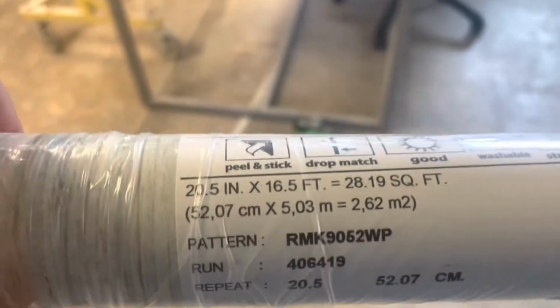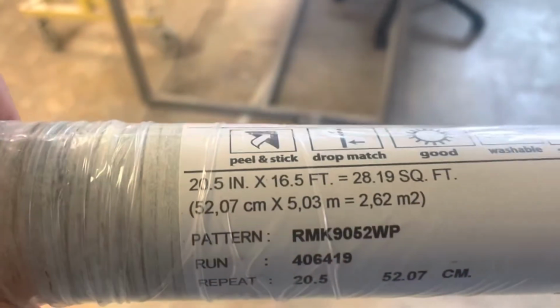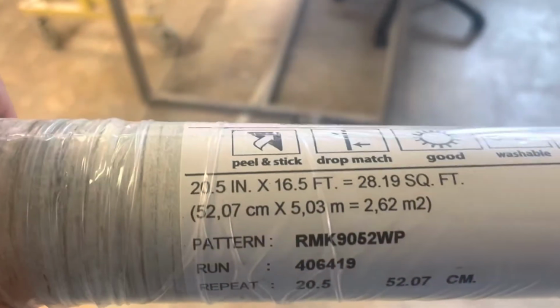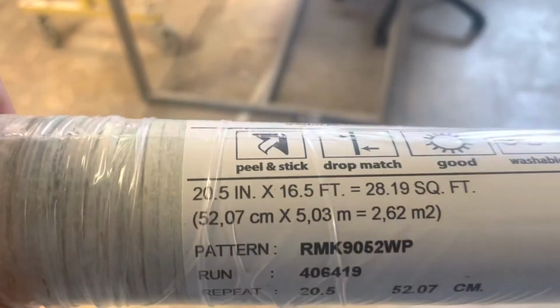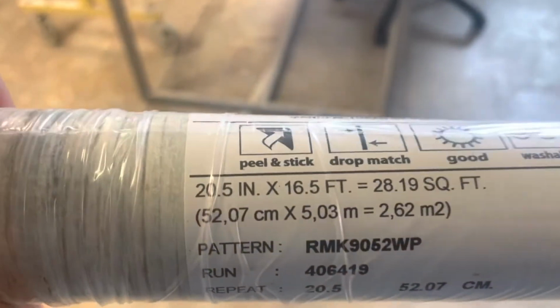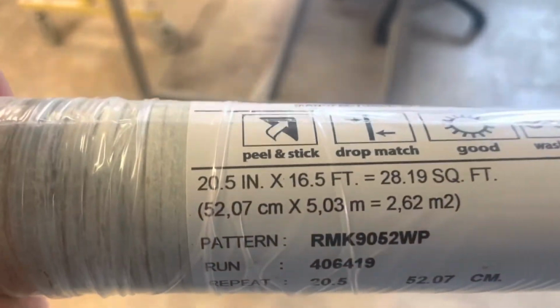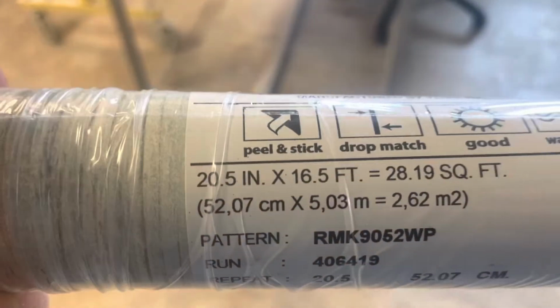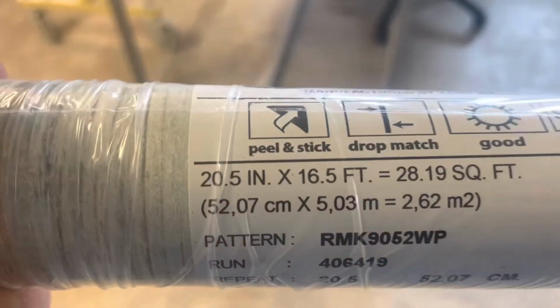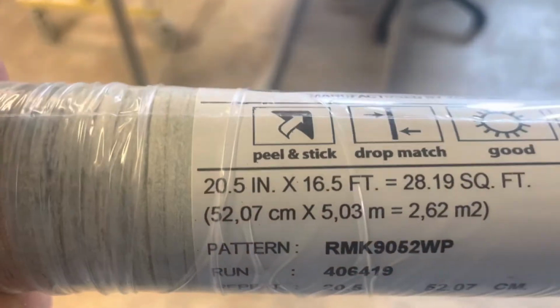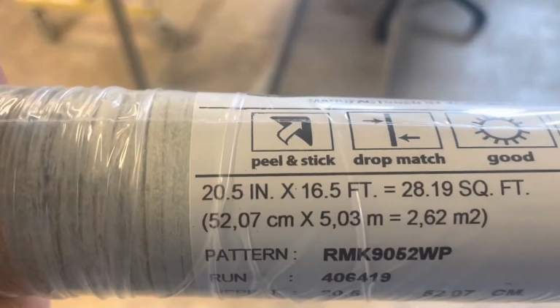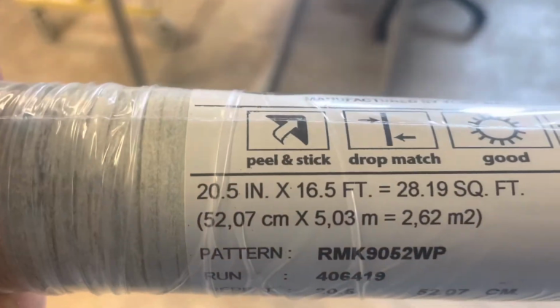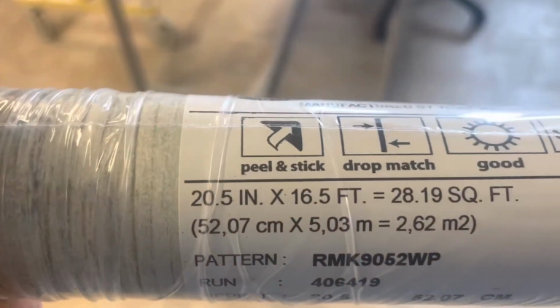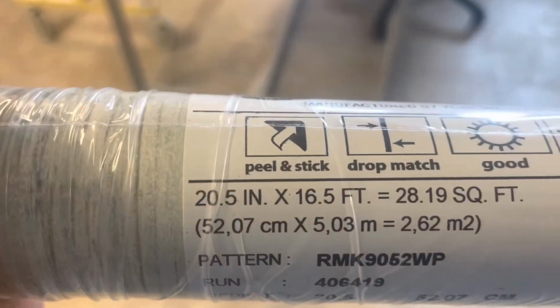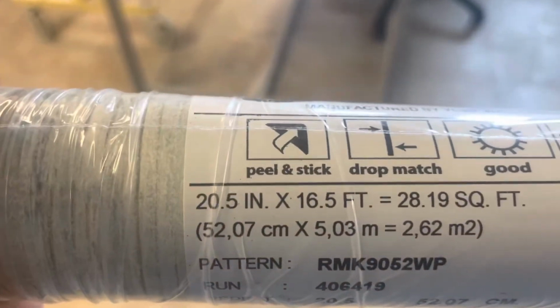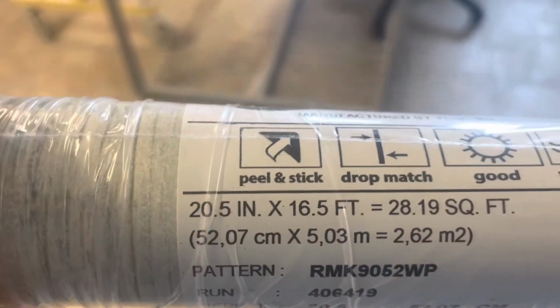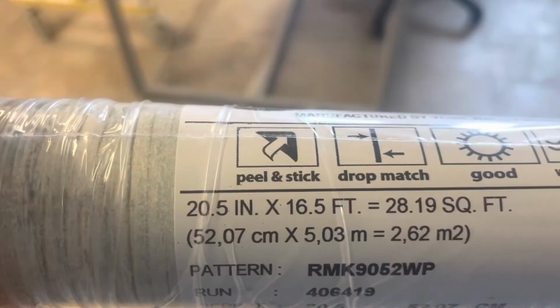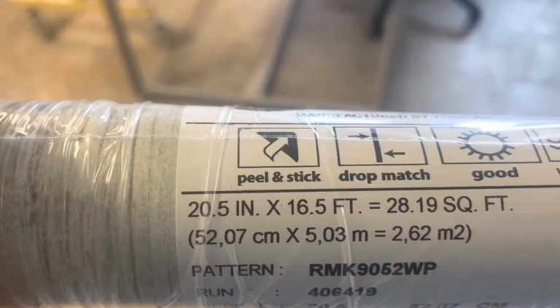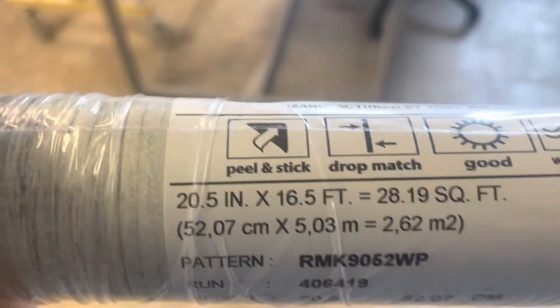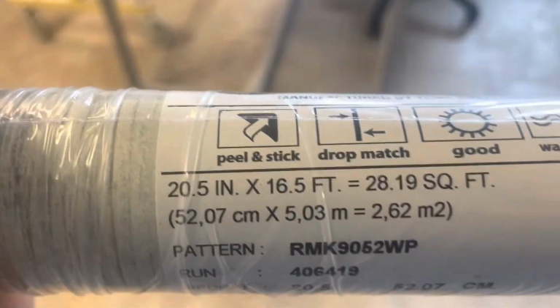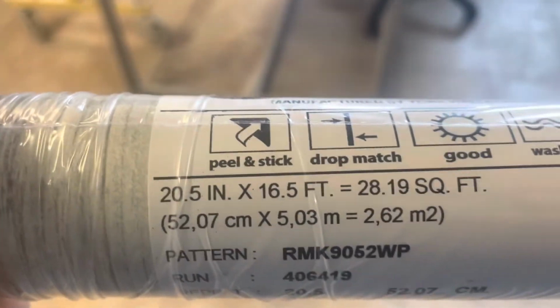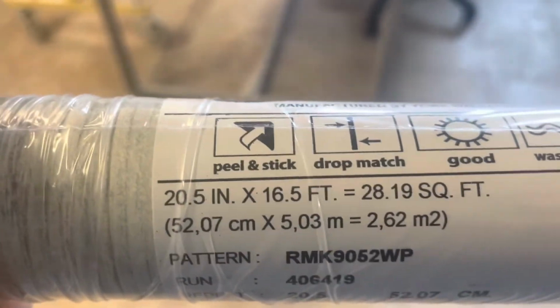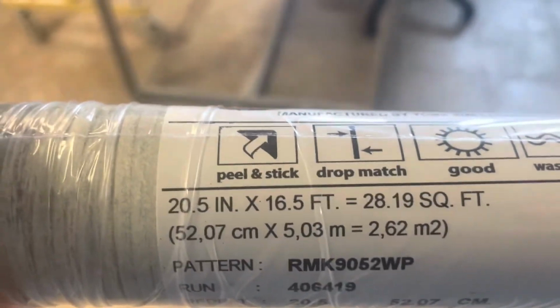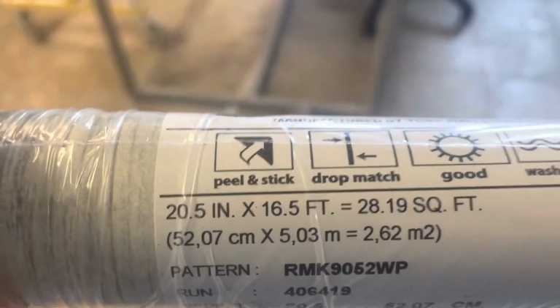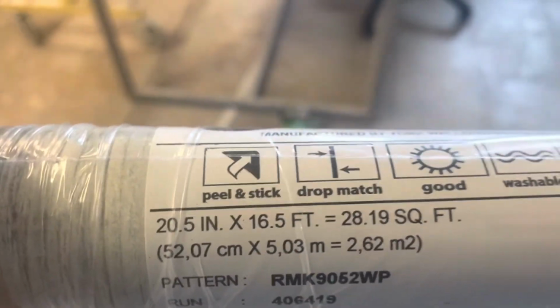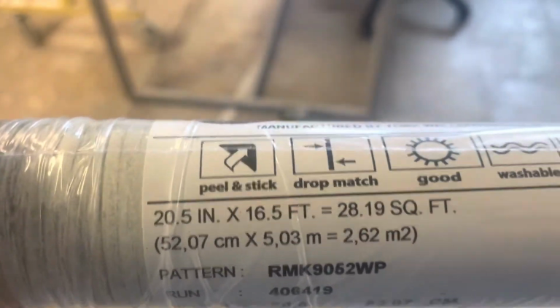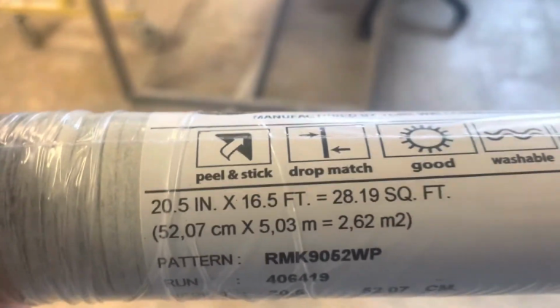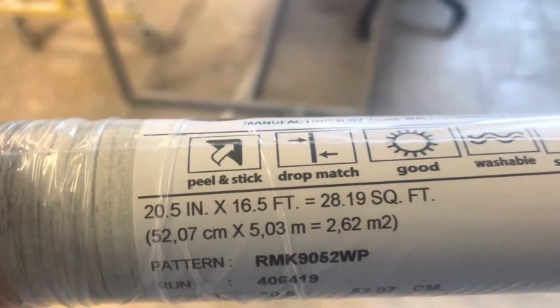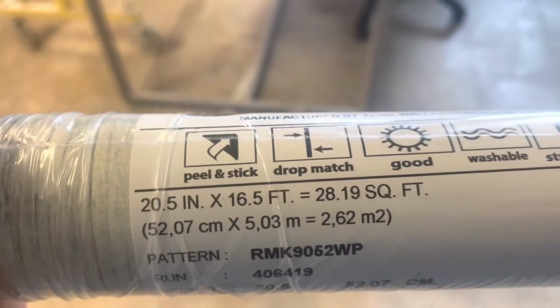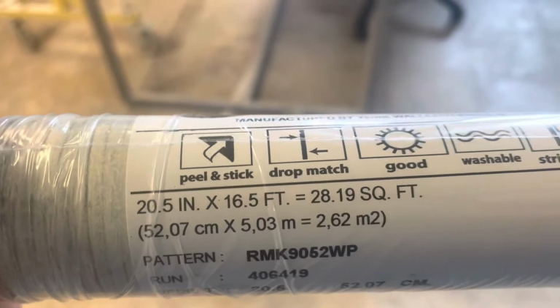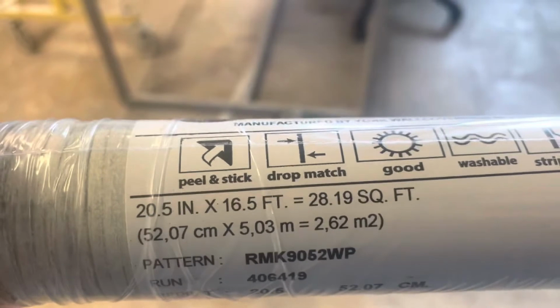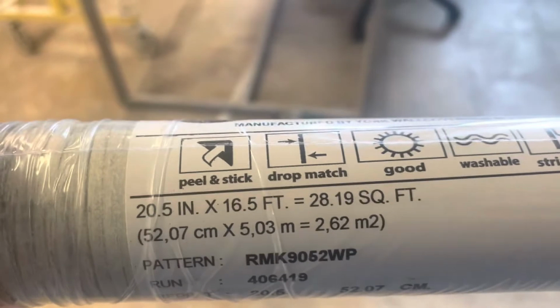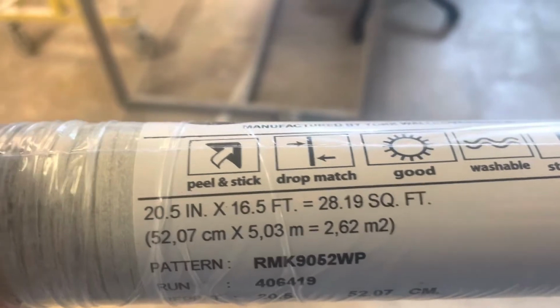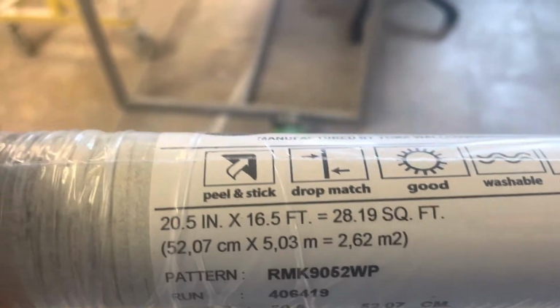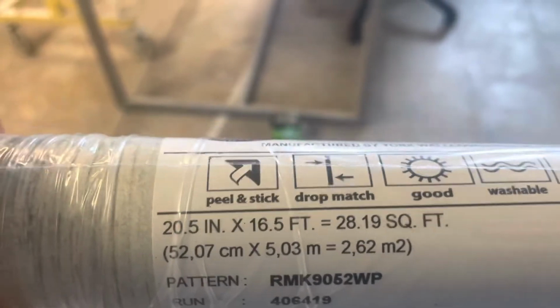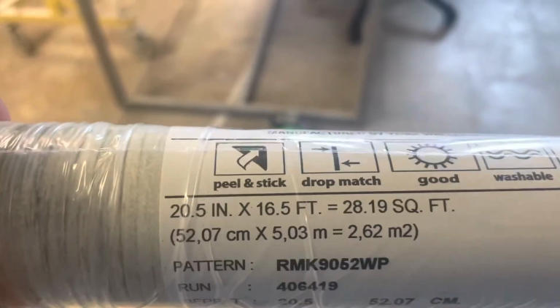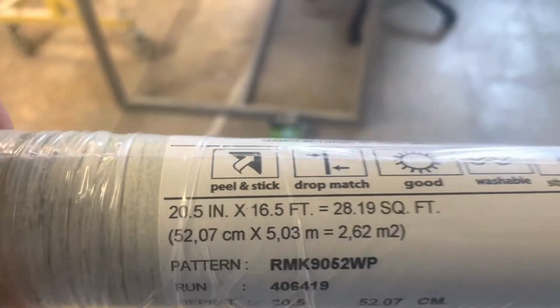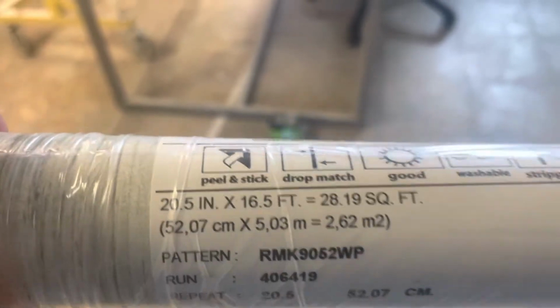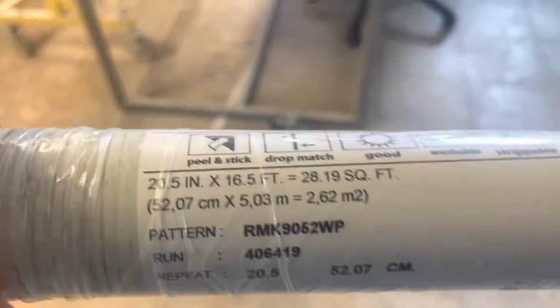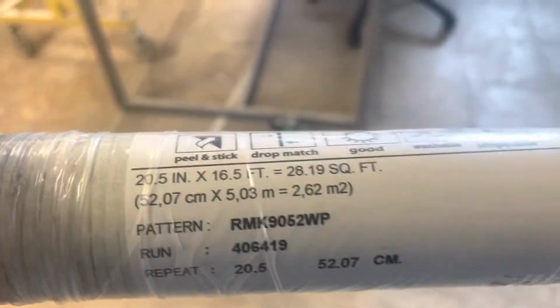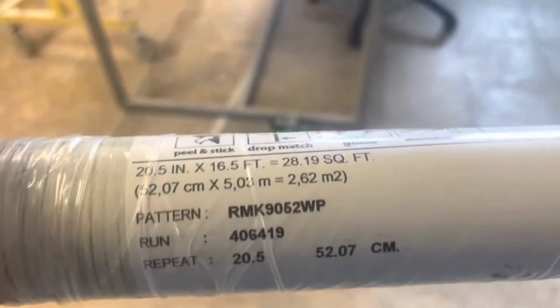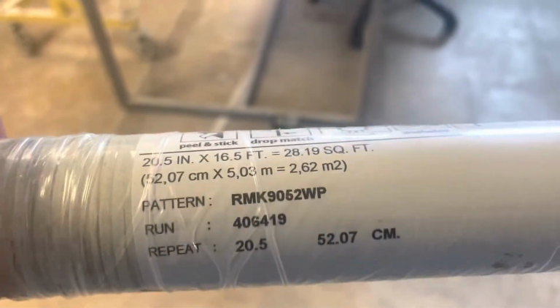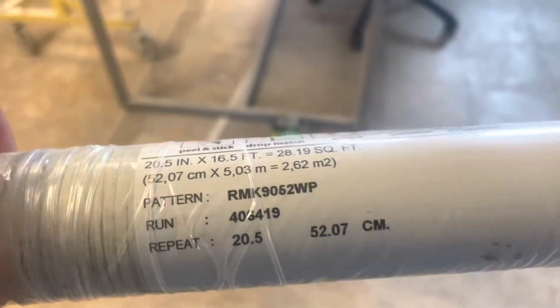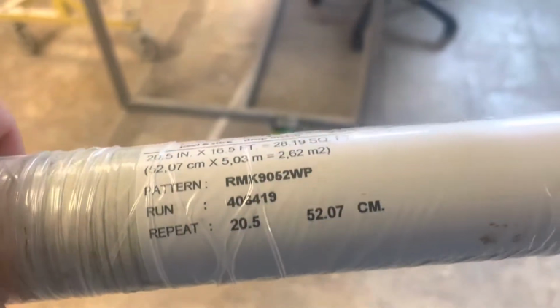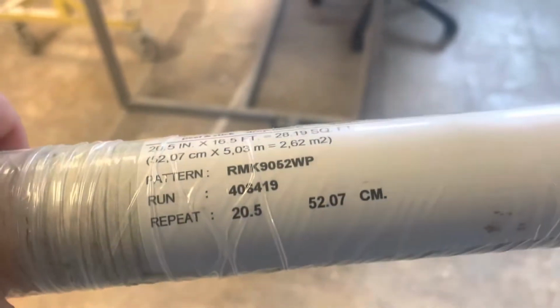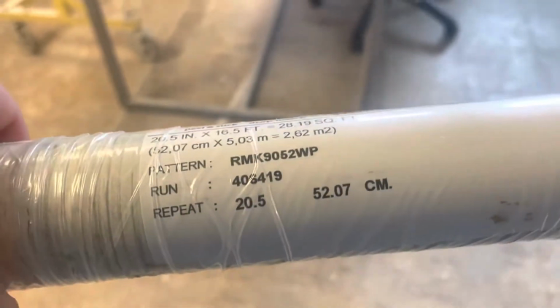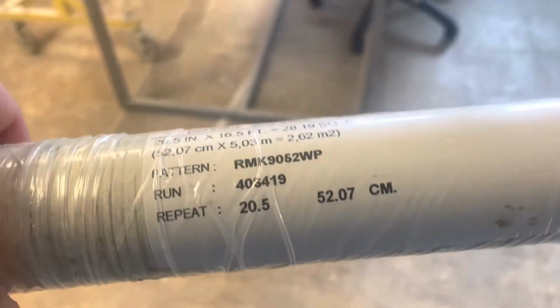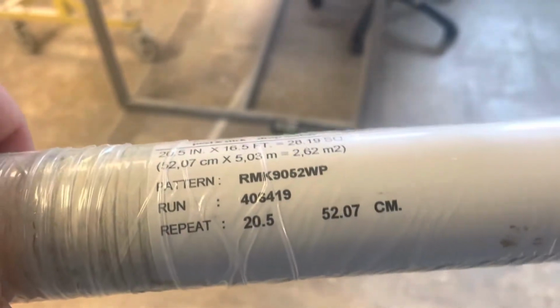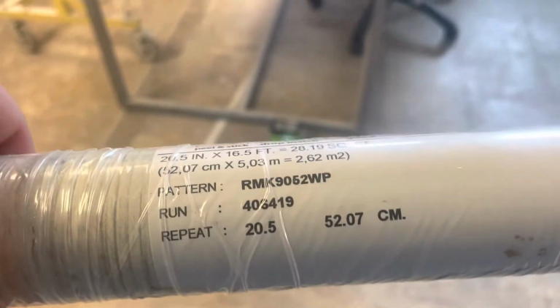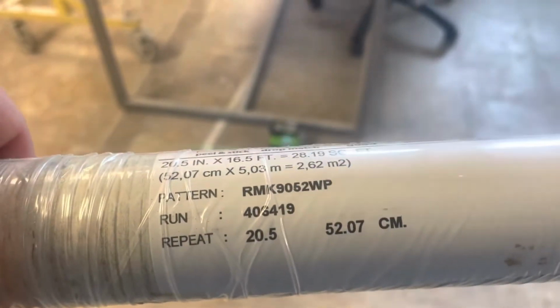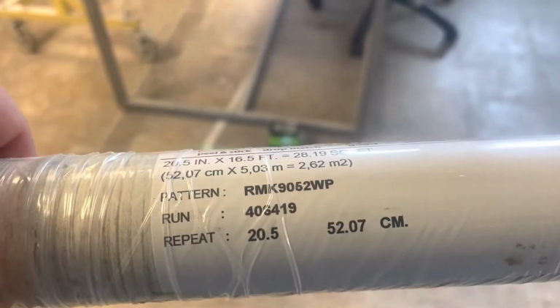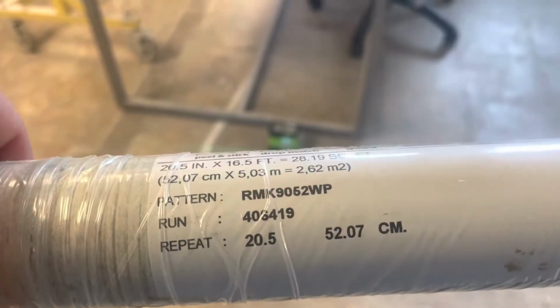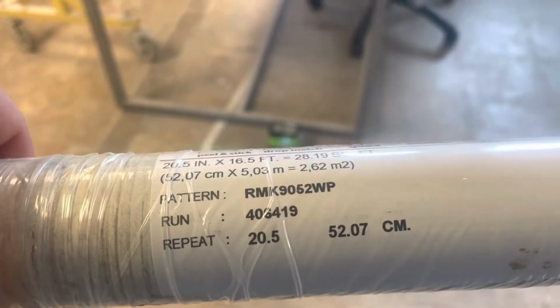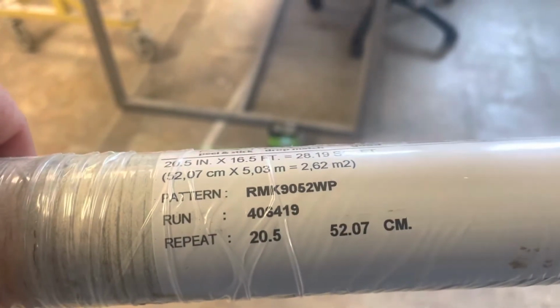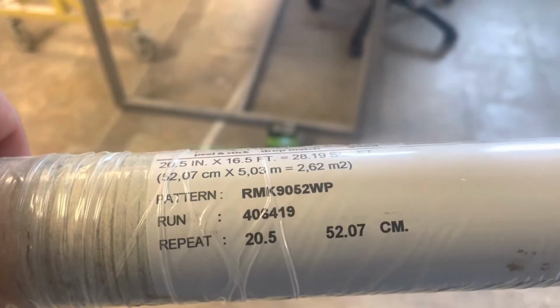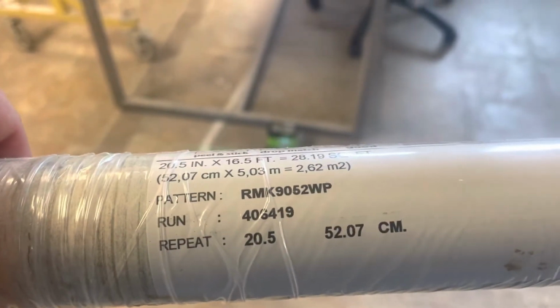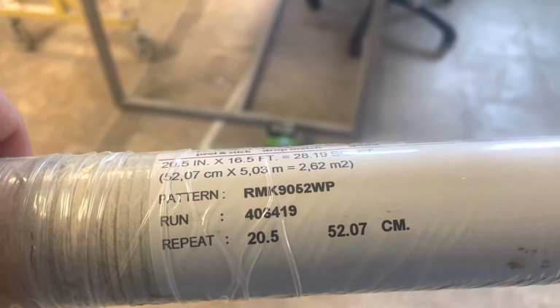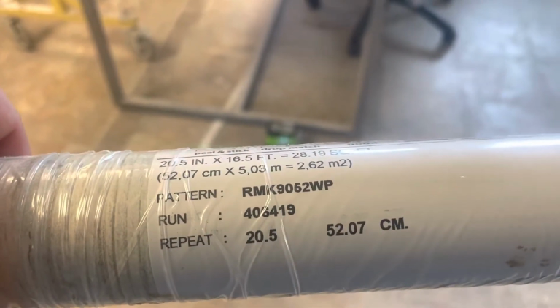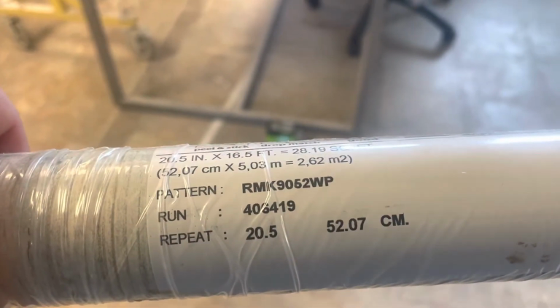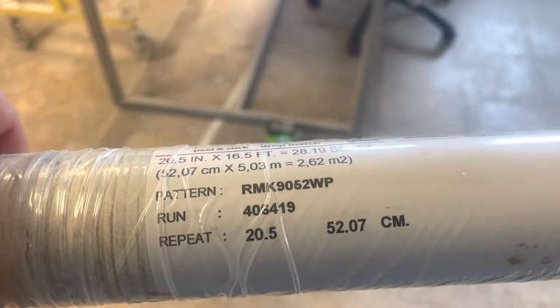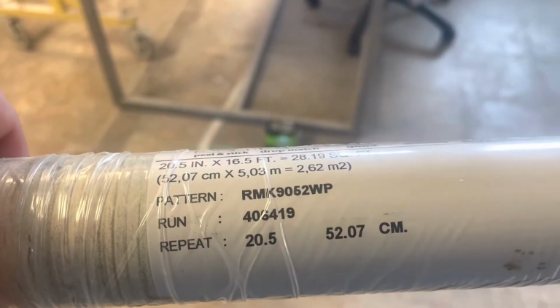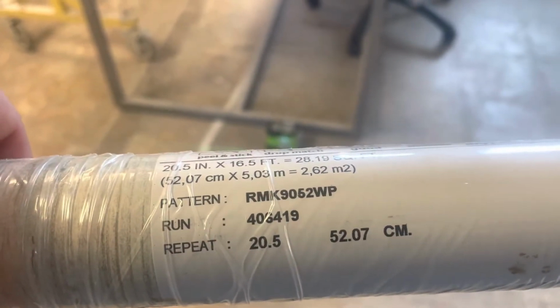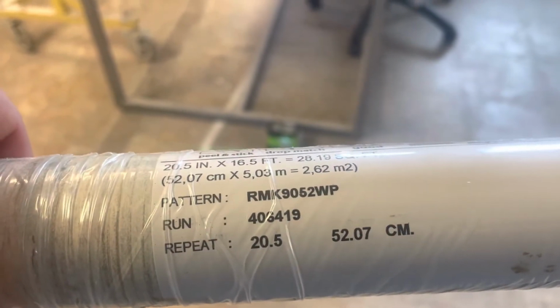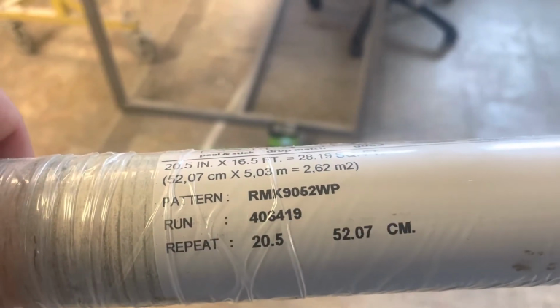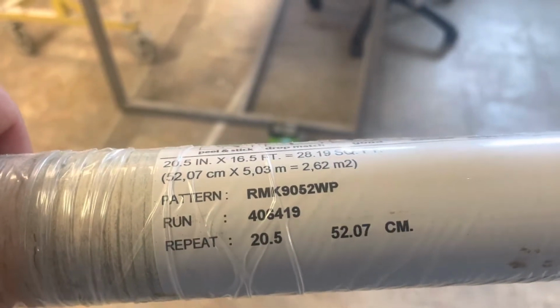The paper is 20 and a half inches wide, this roll is 16 and a half feet, and it has a repeat of 20 inches.